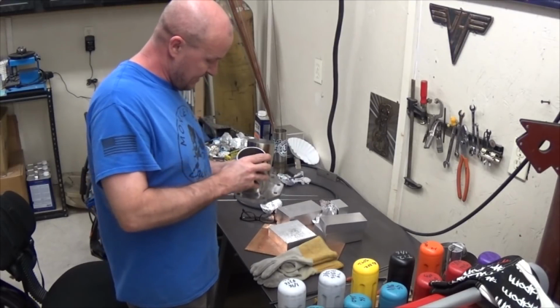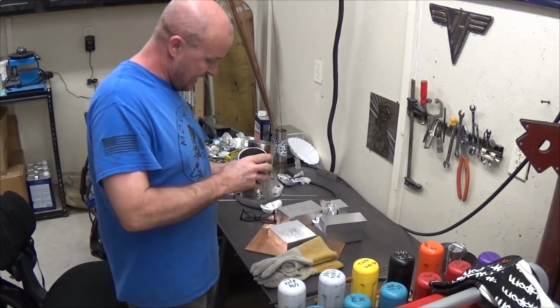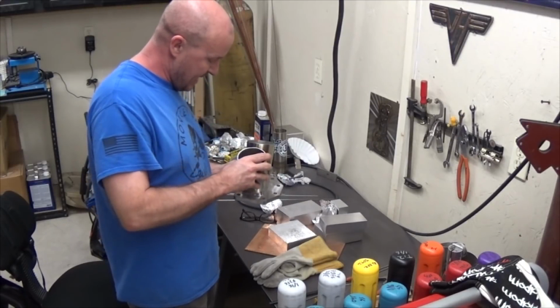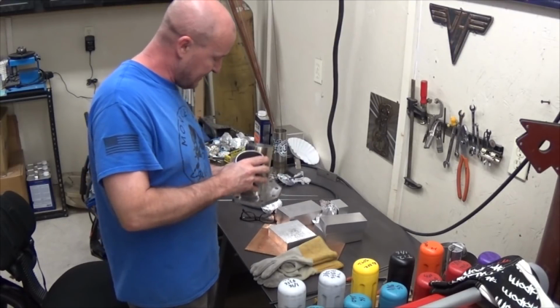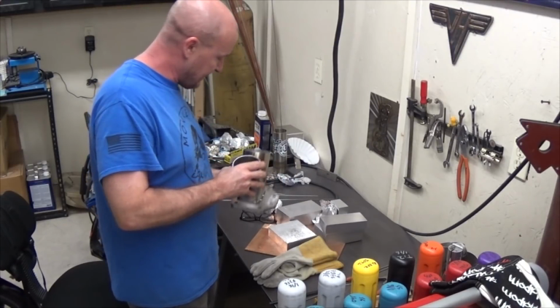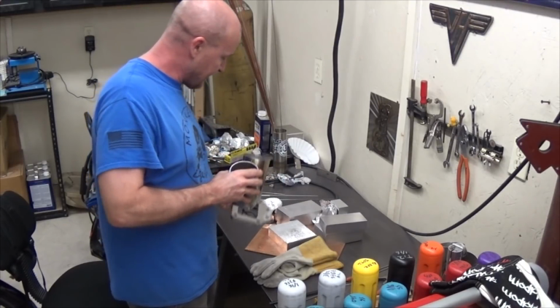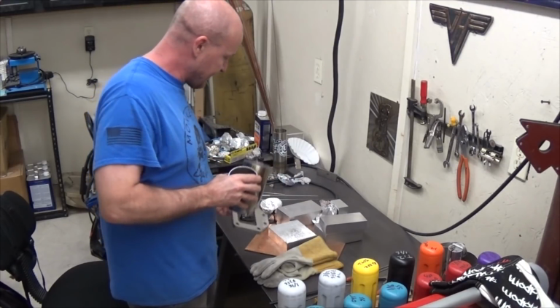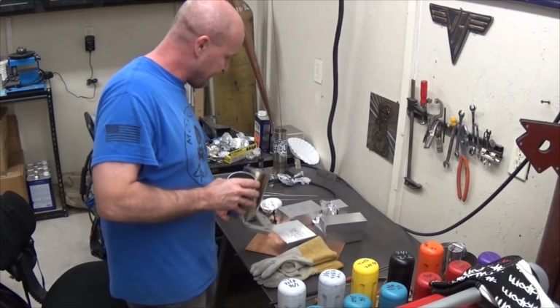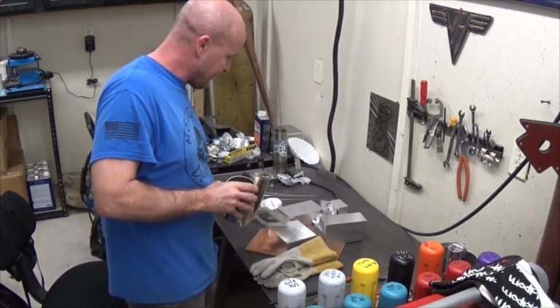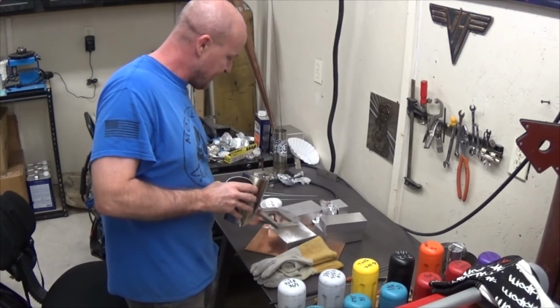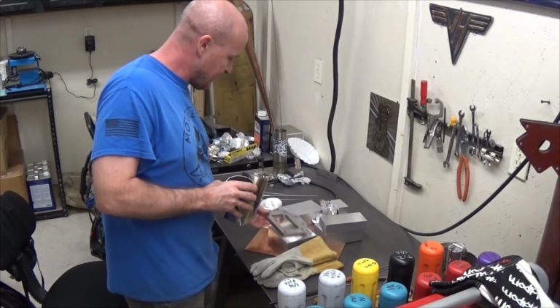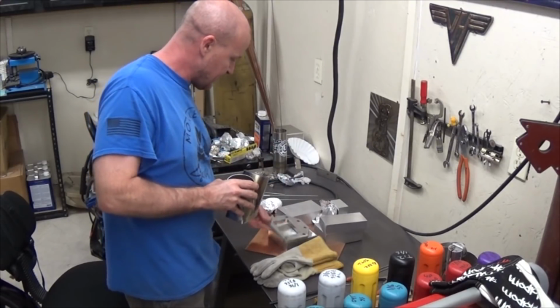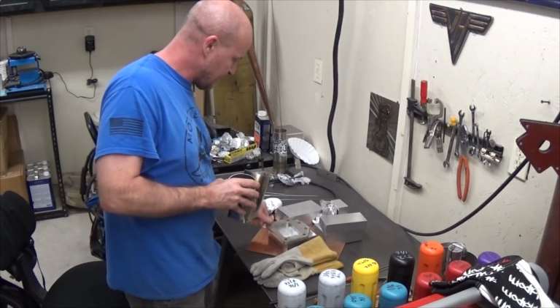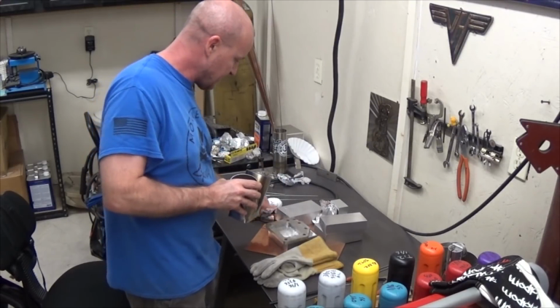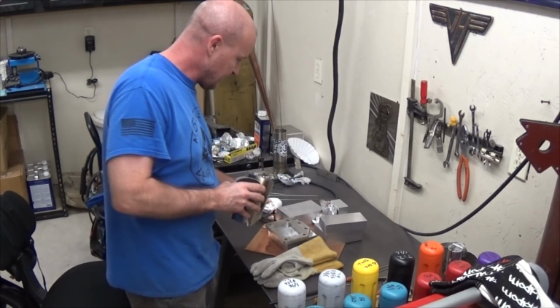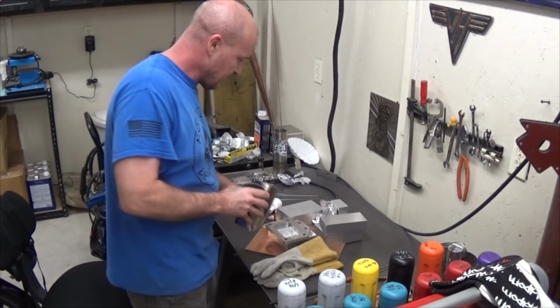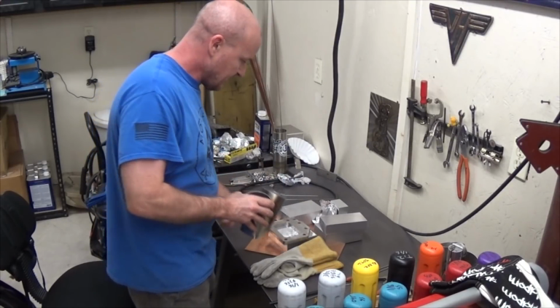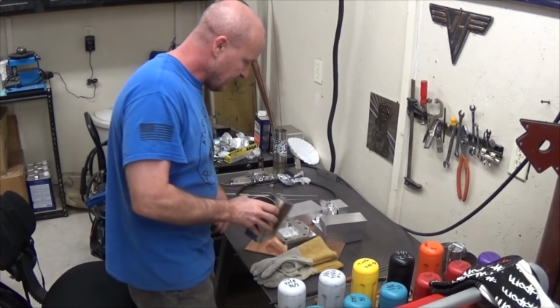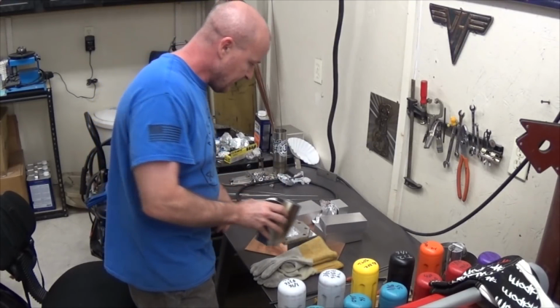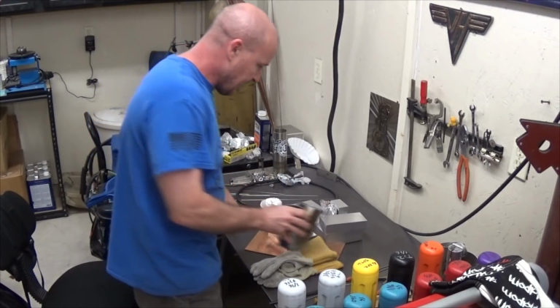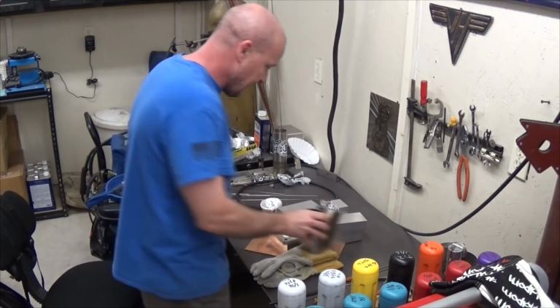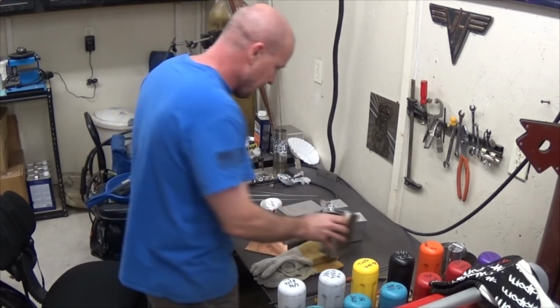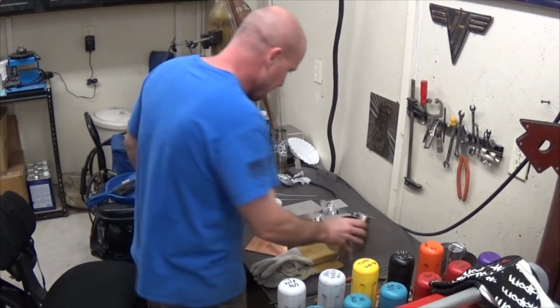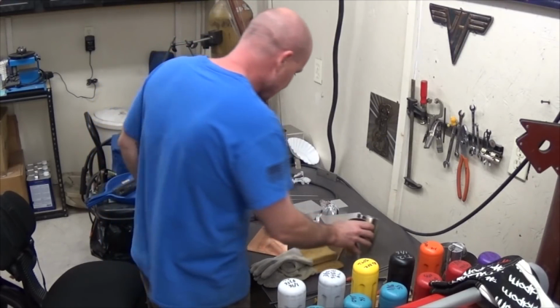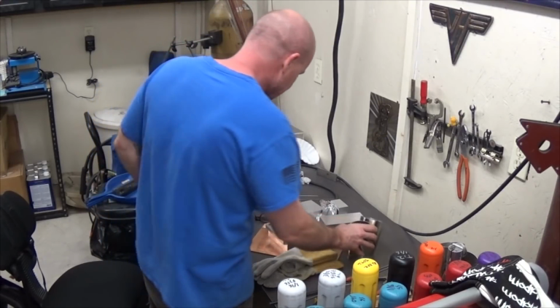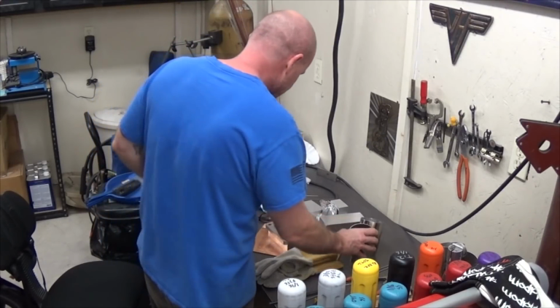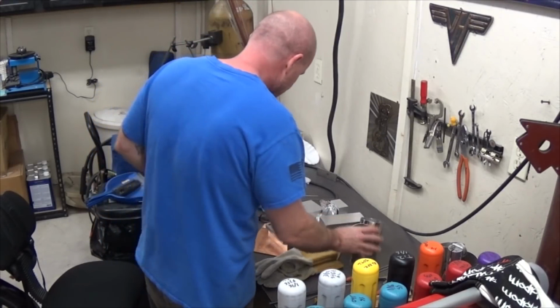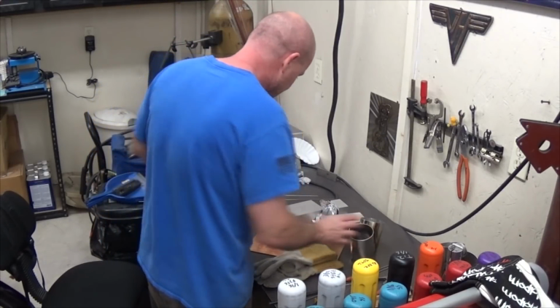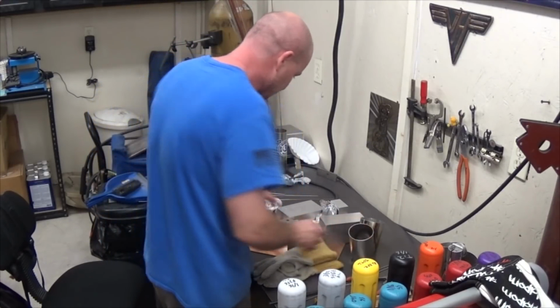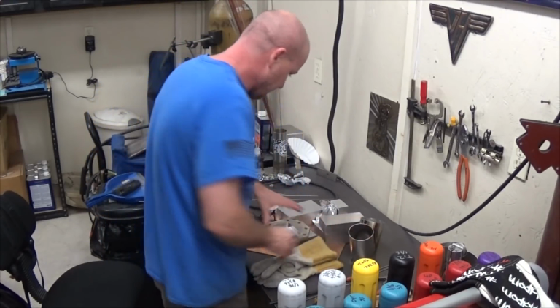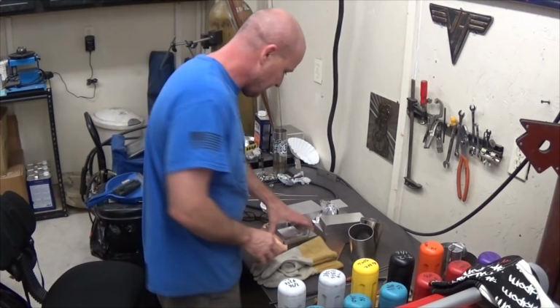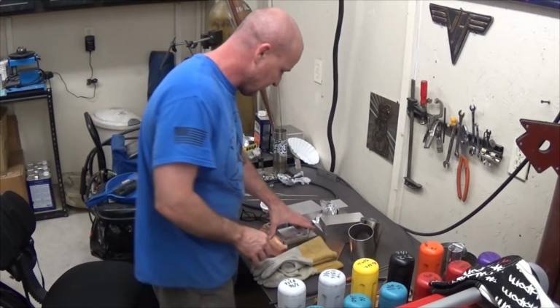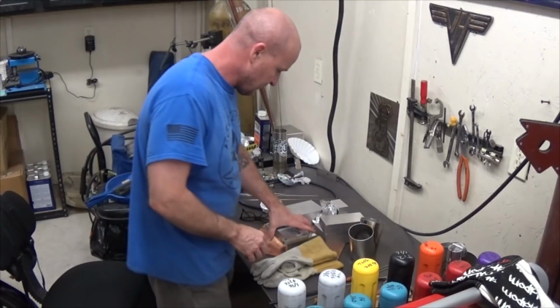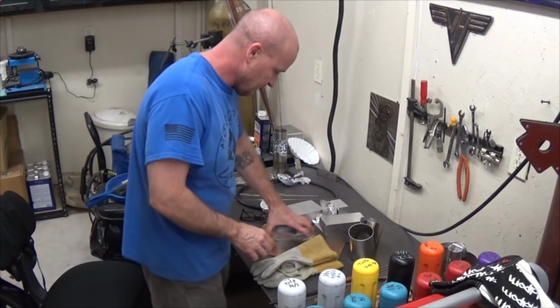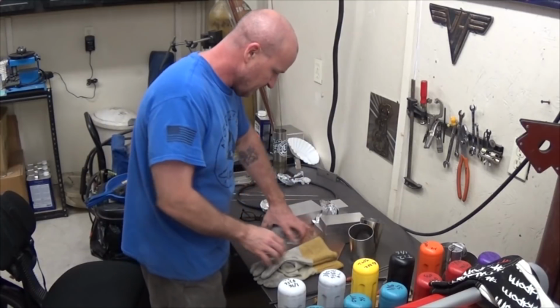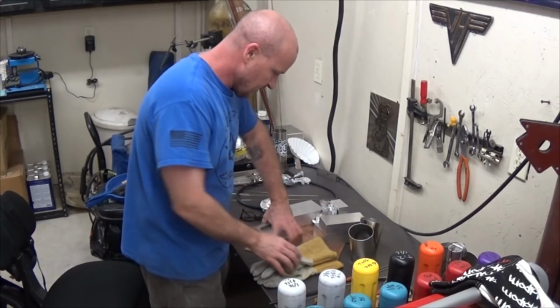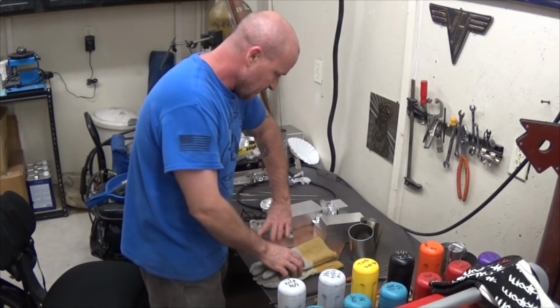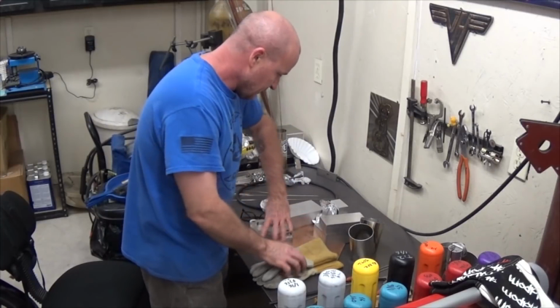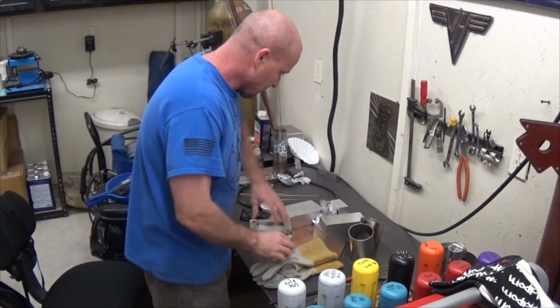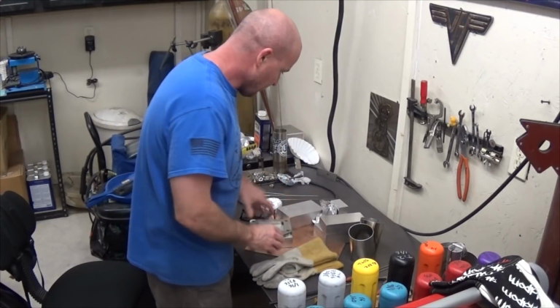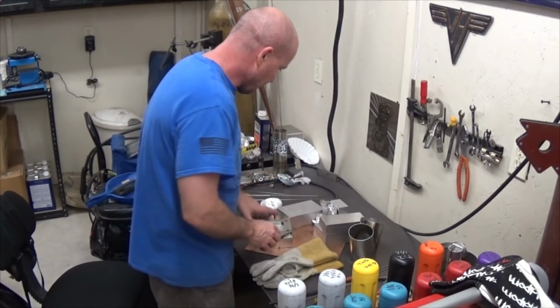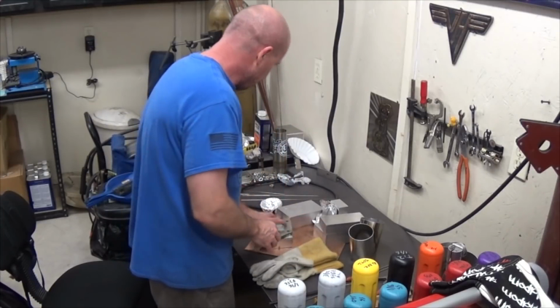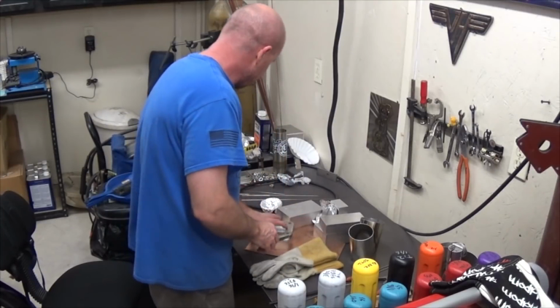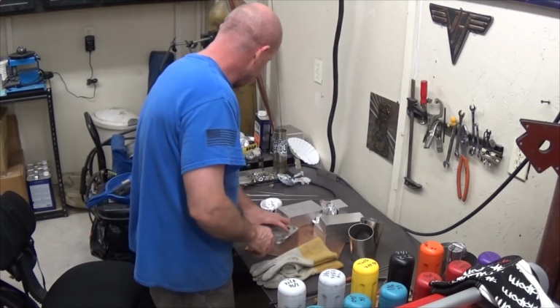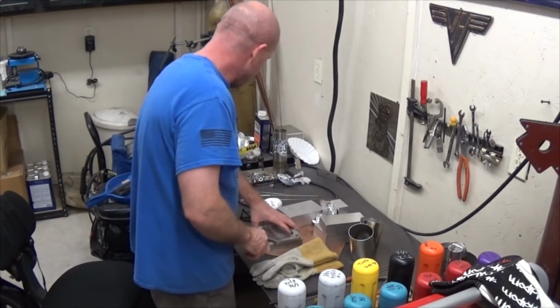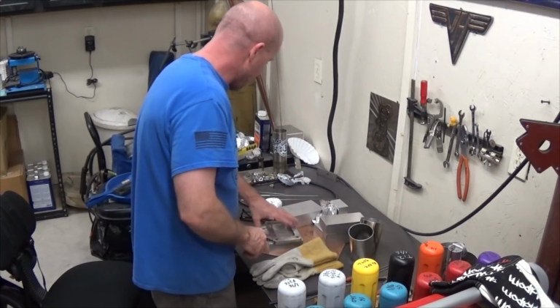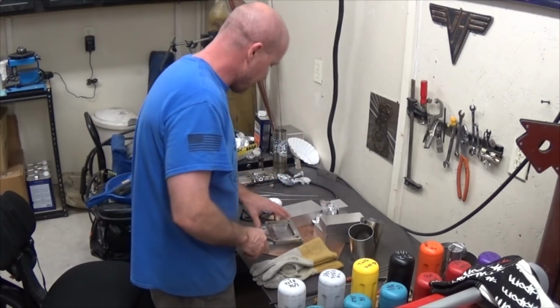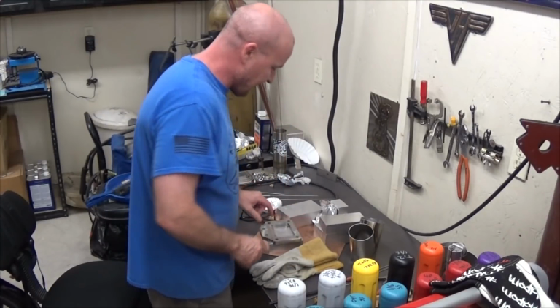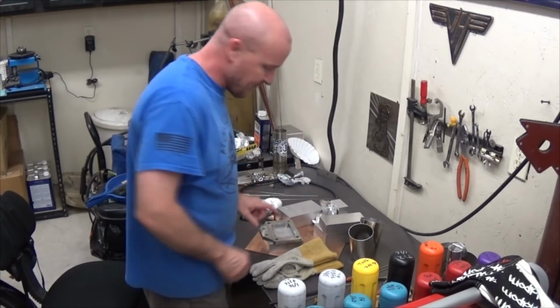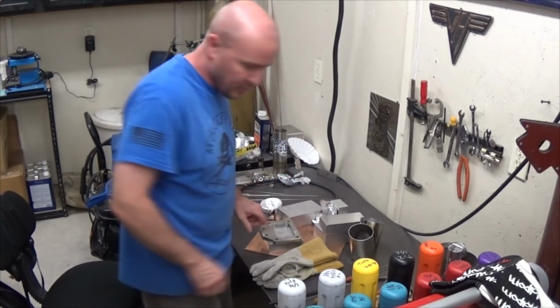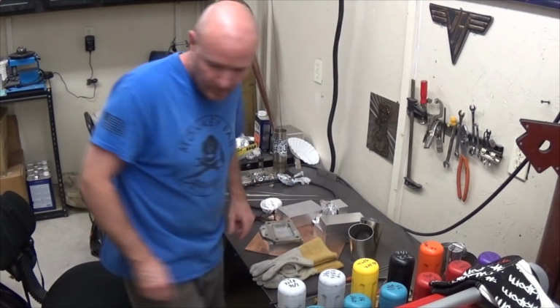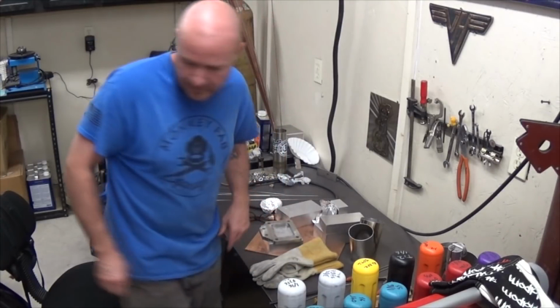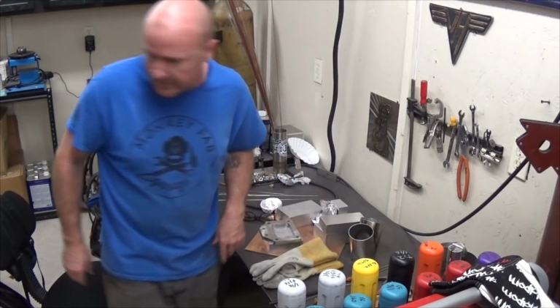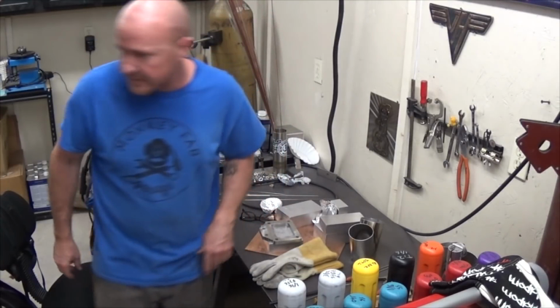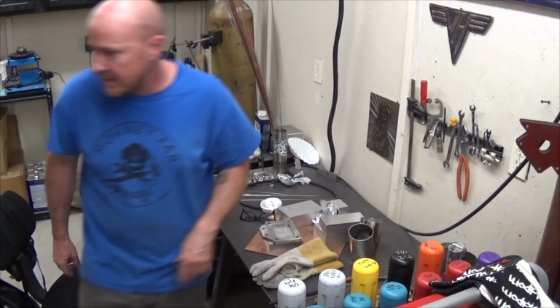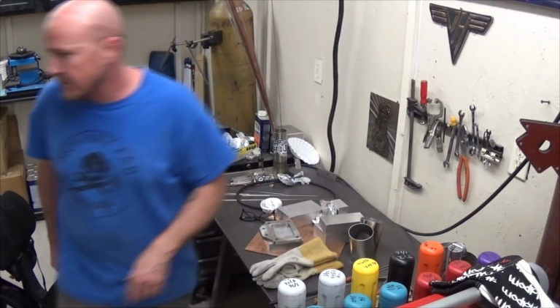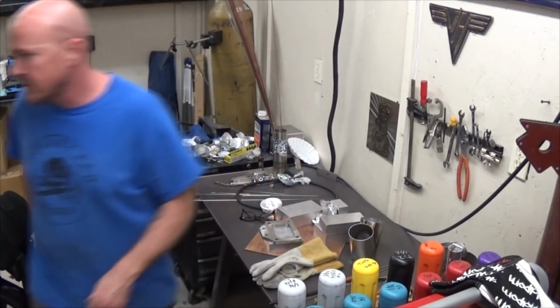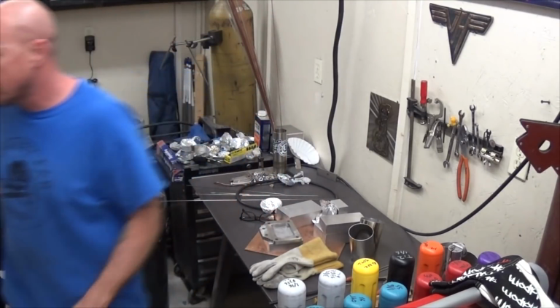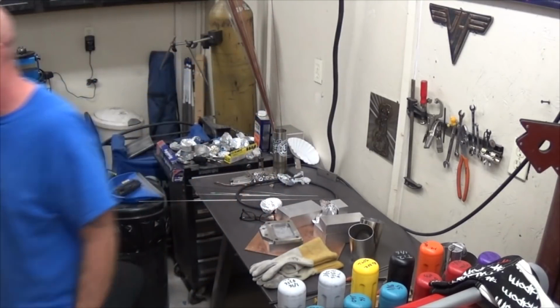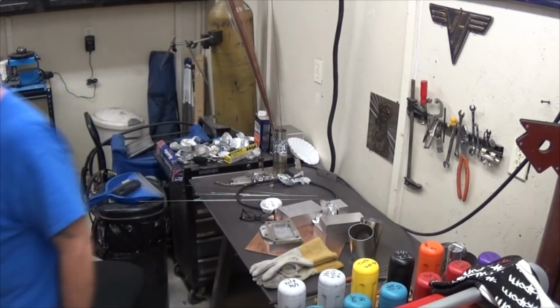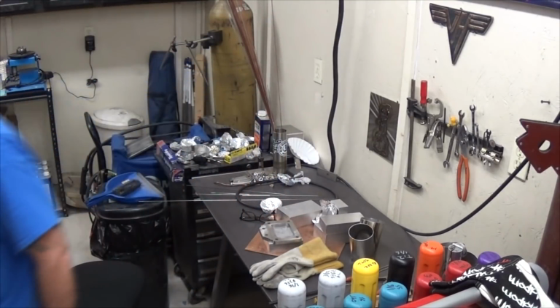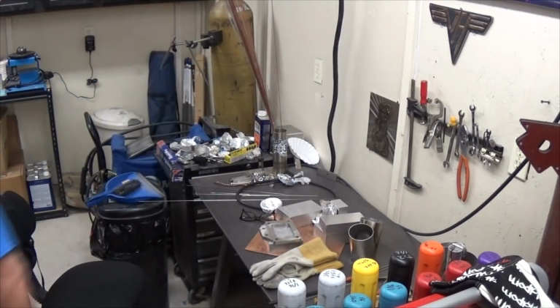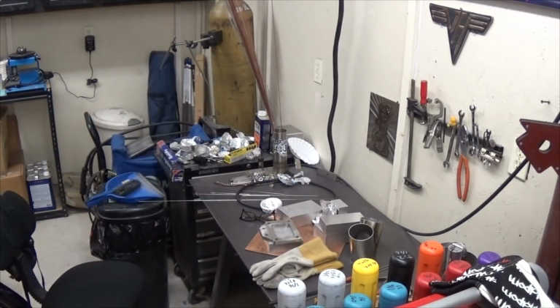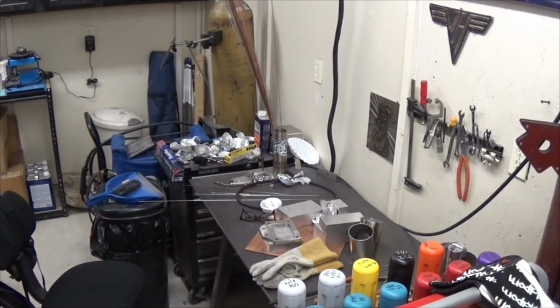We're going to marry the two together by bolting this down to the purge block.